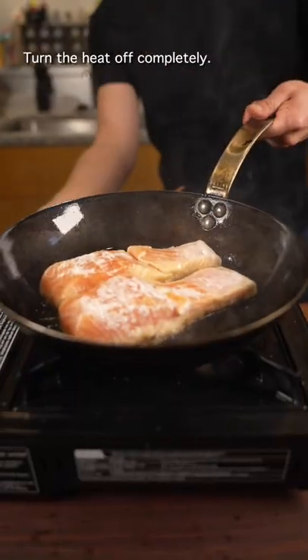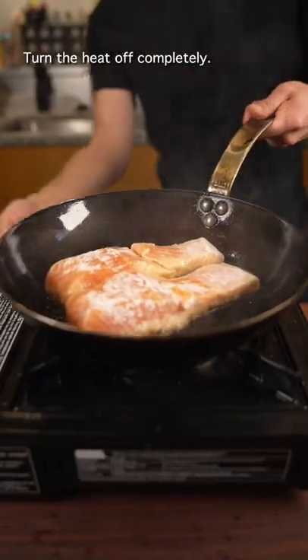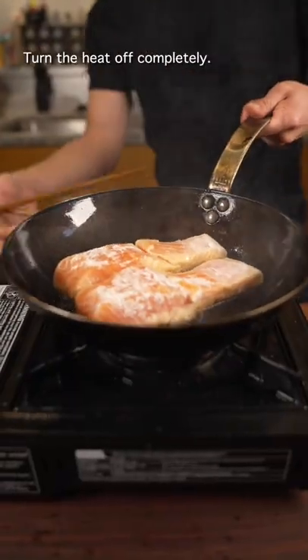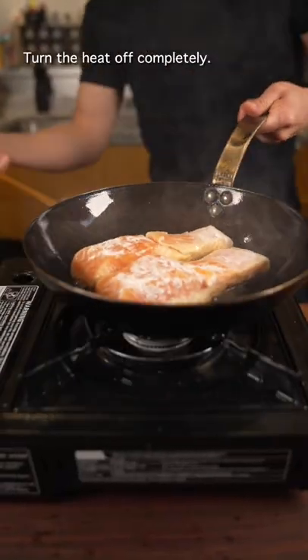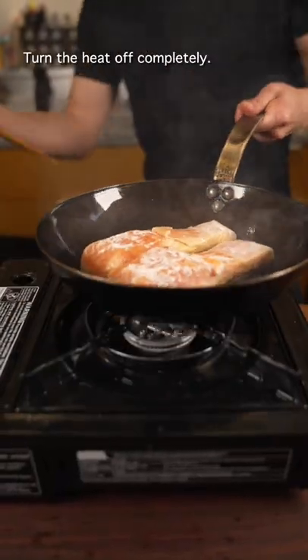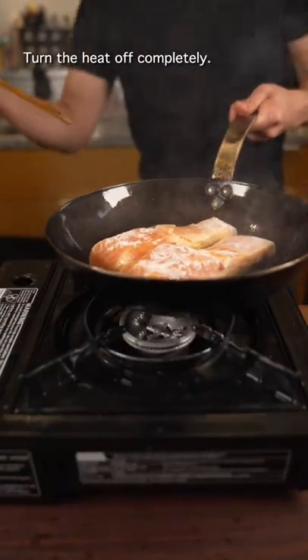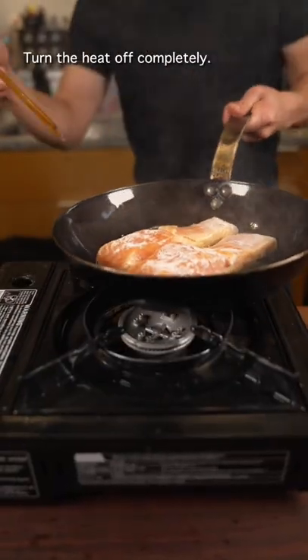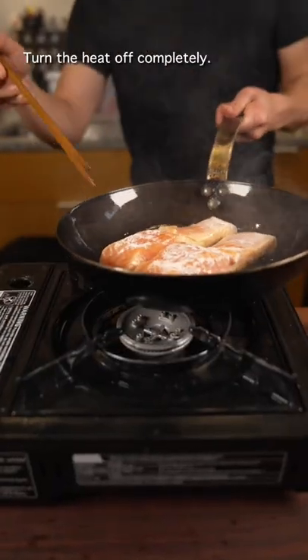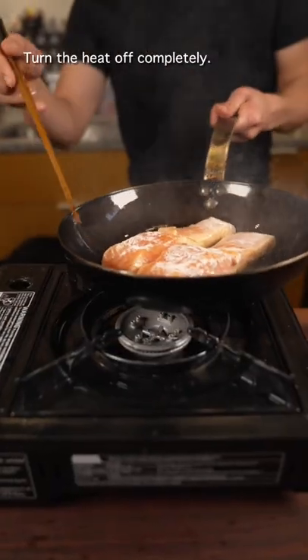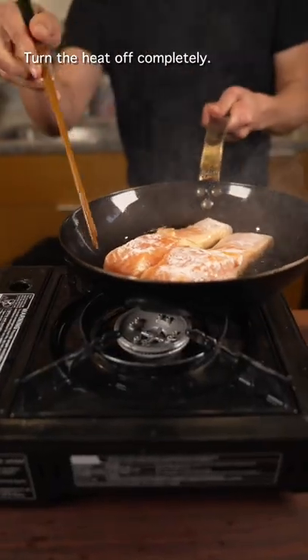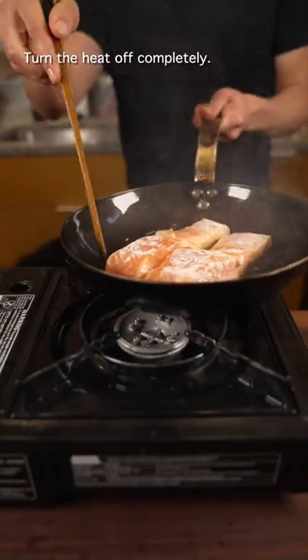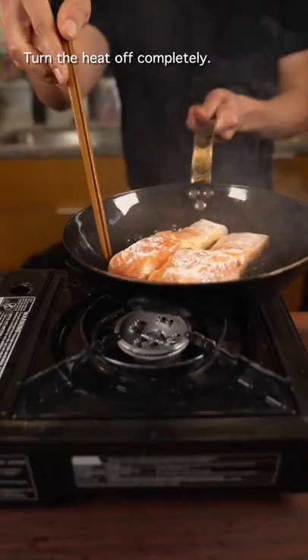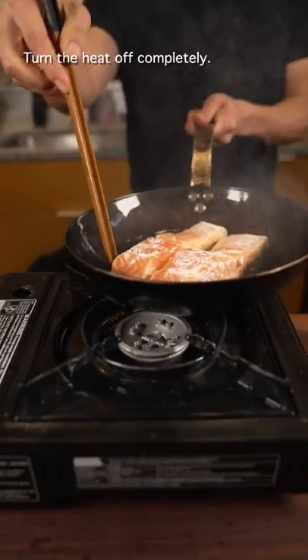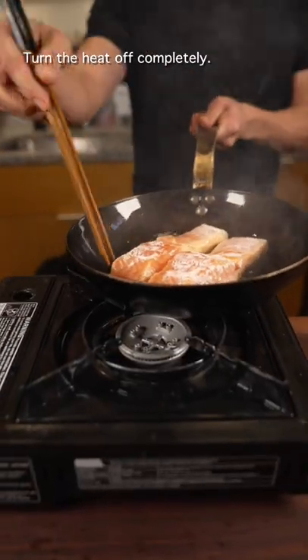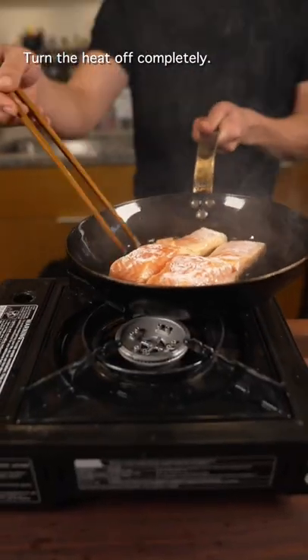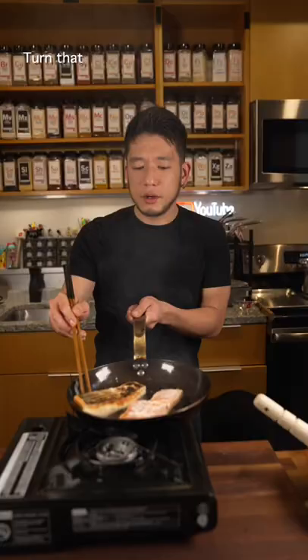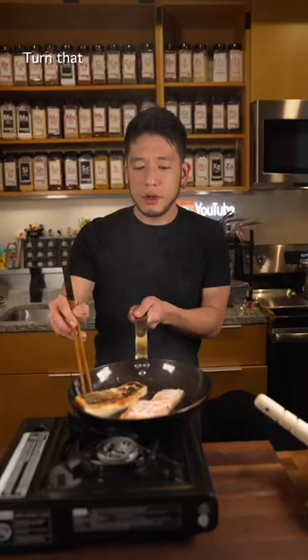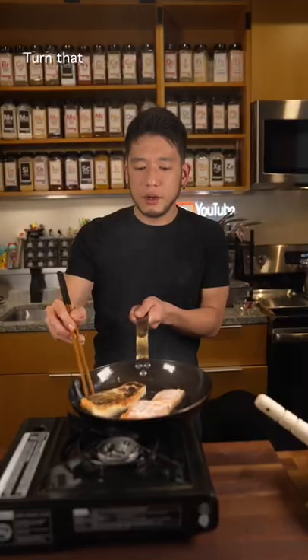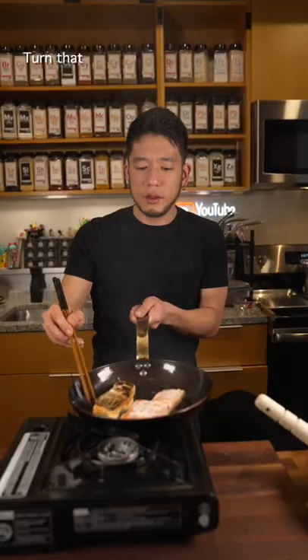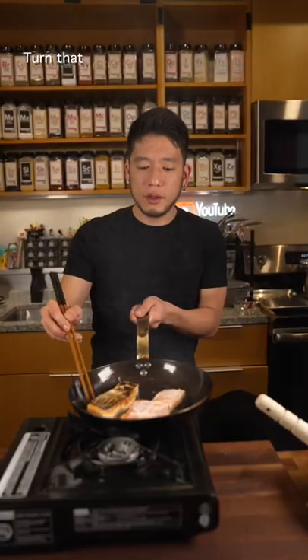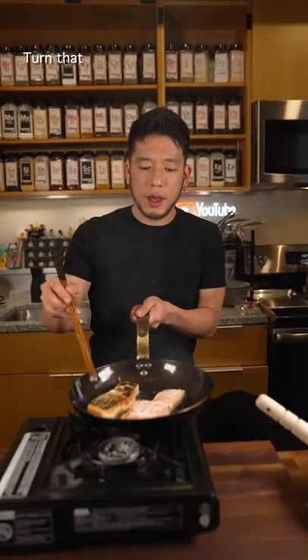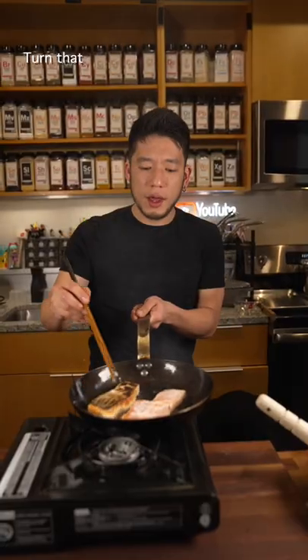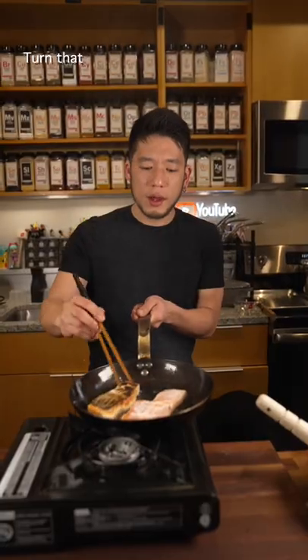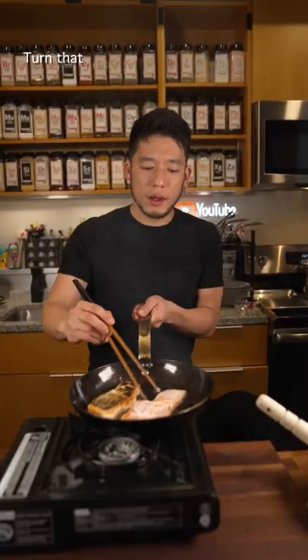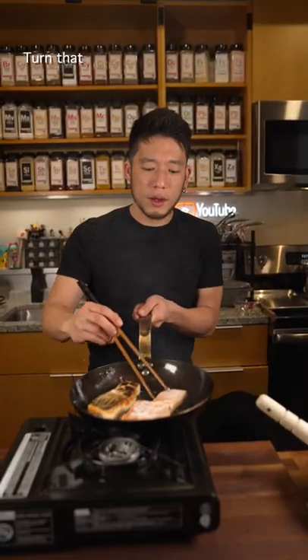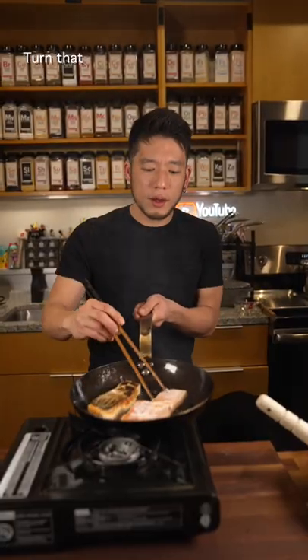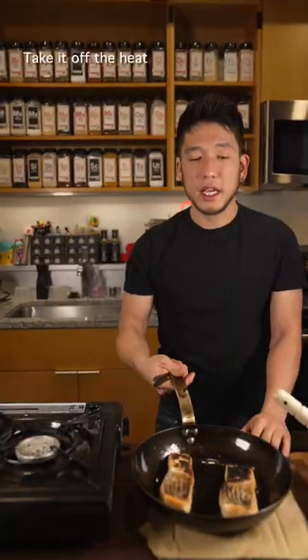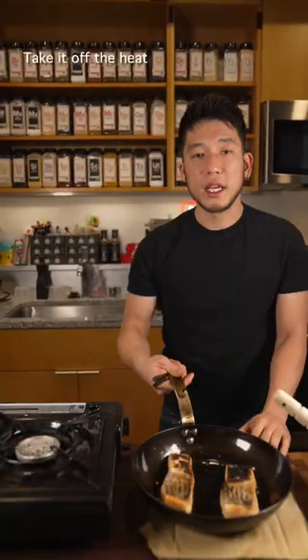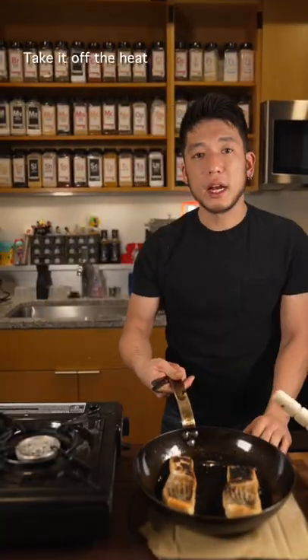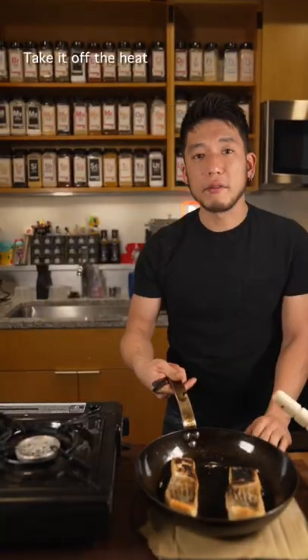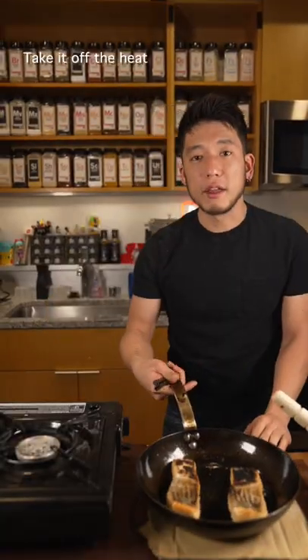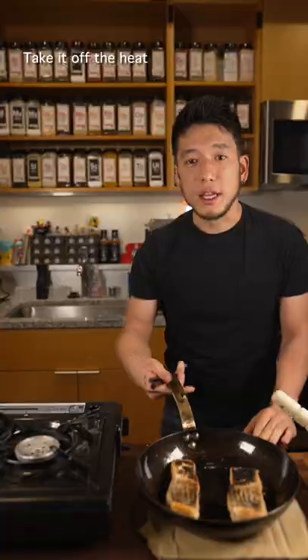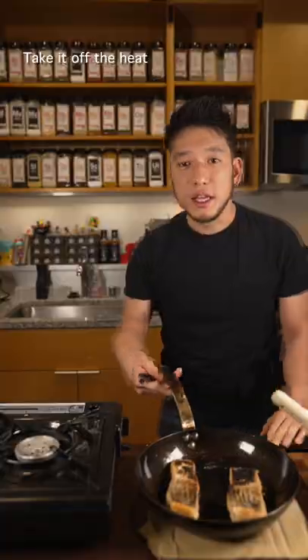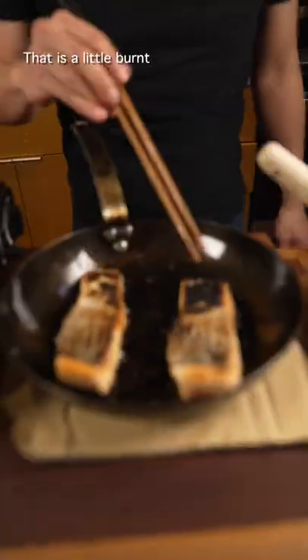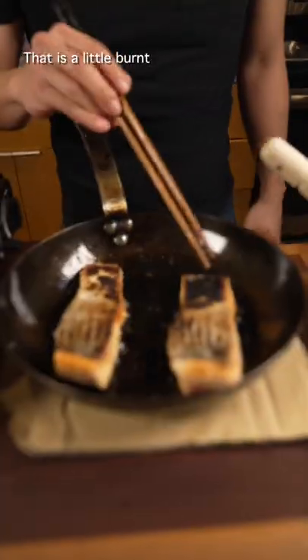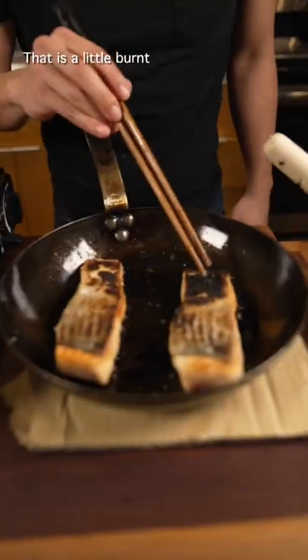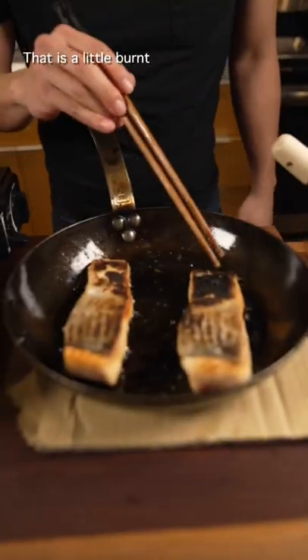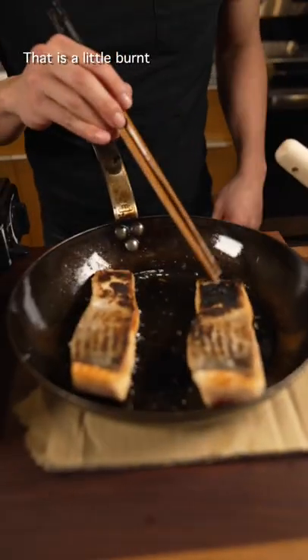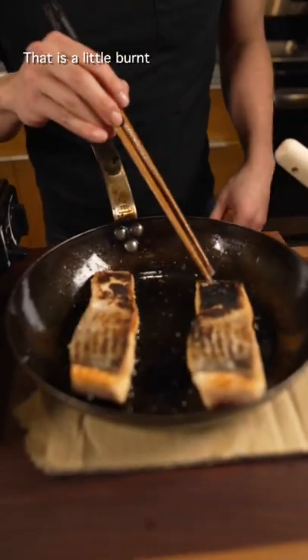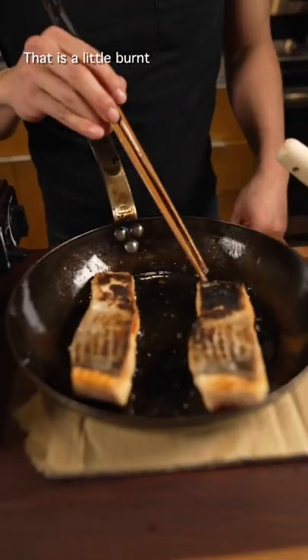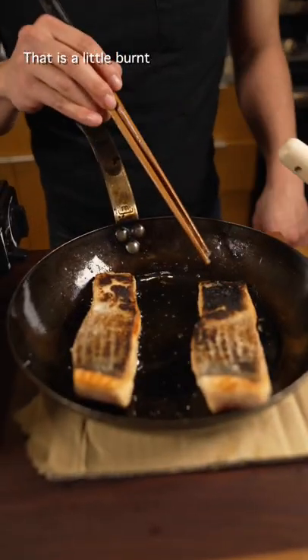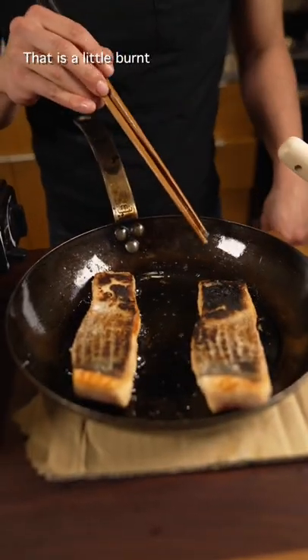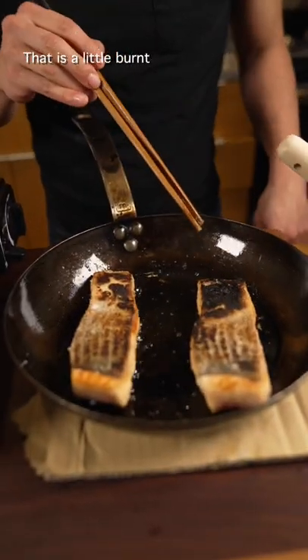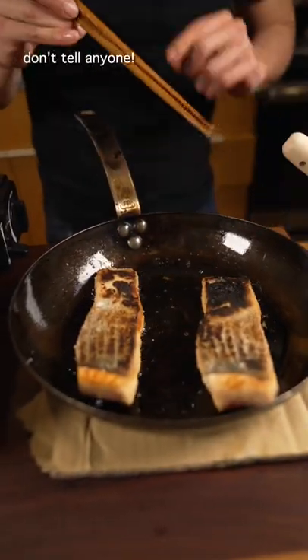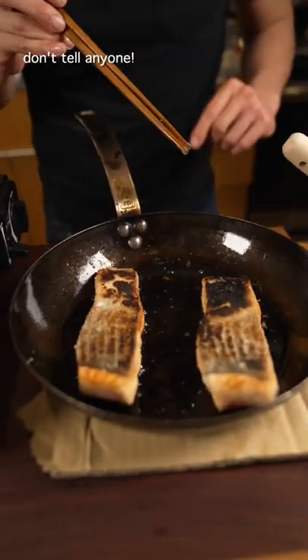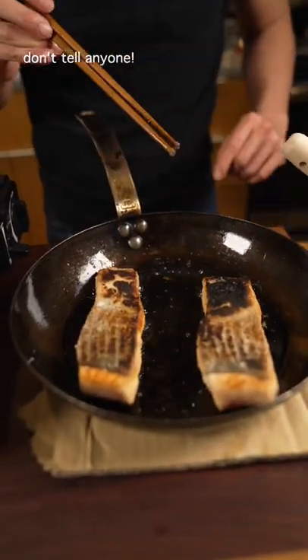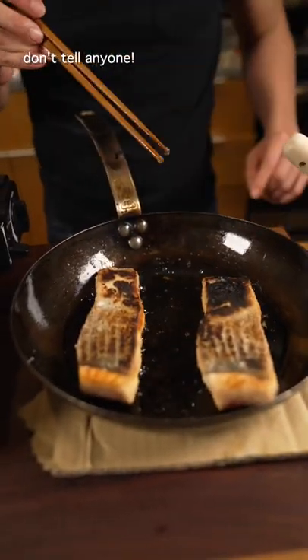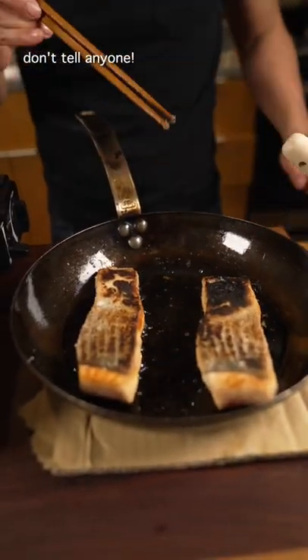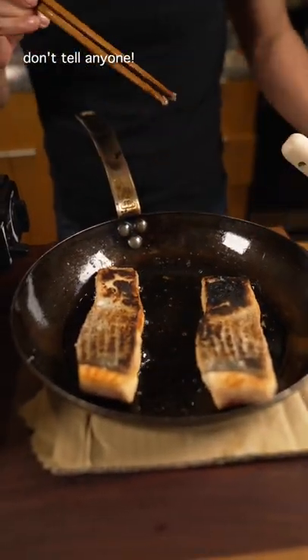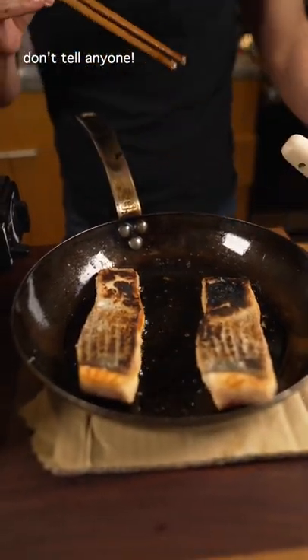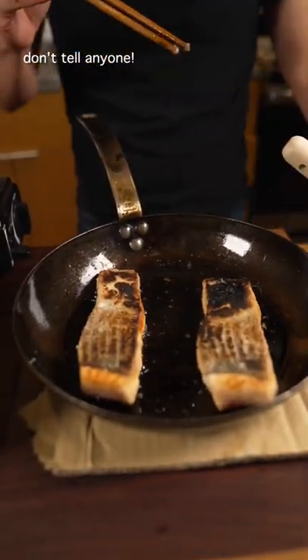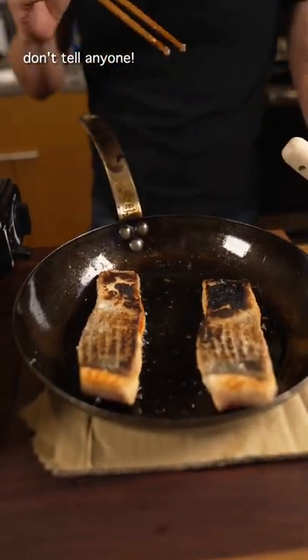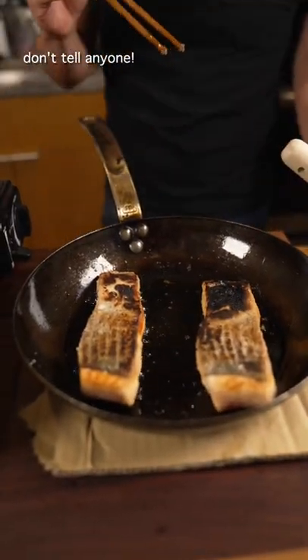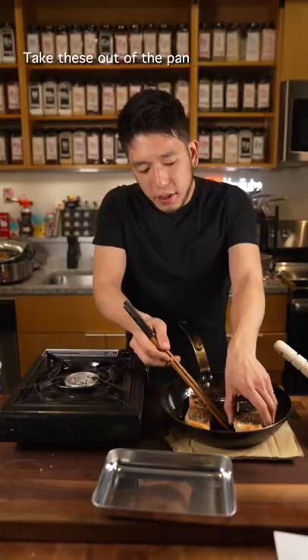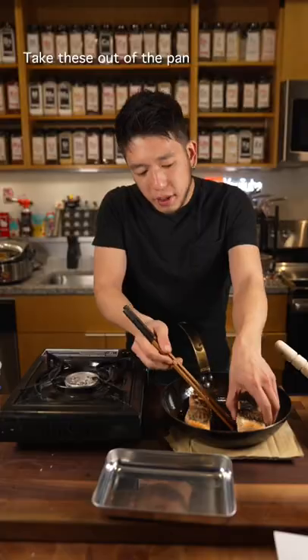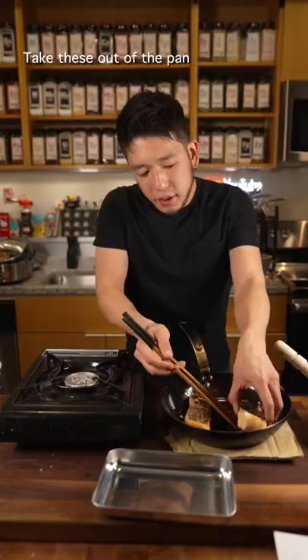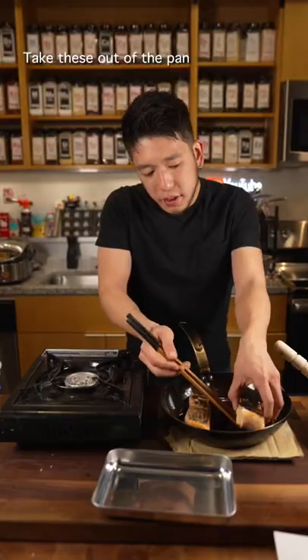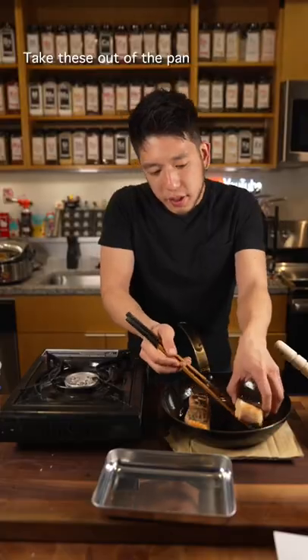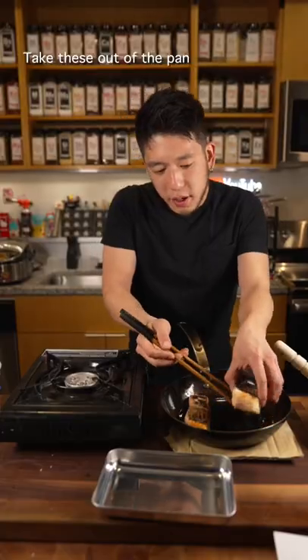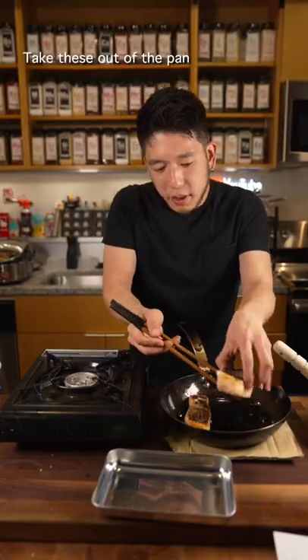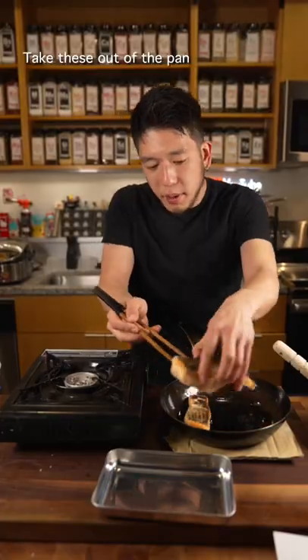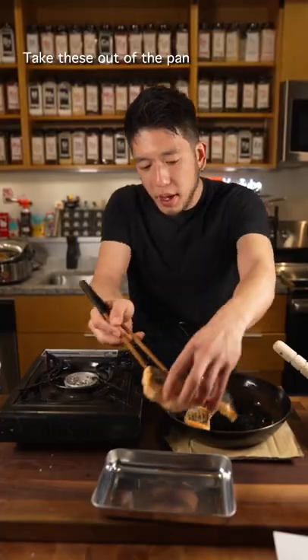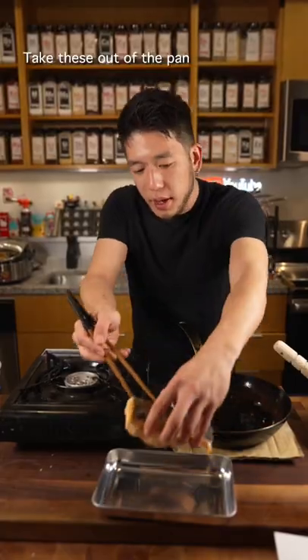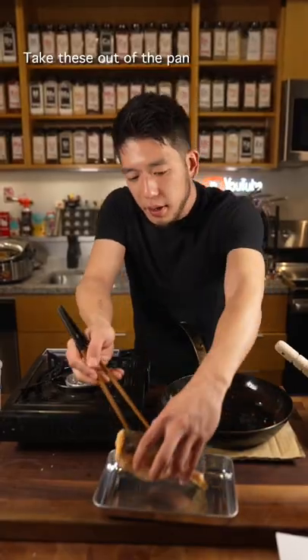Turn the heat off completely. Turn that. Take it off the heat. That's a little burnt — don't tell anyone. Take these out of the pan.